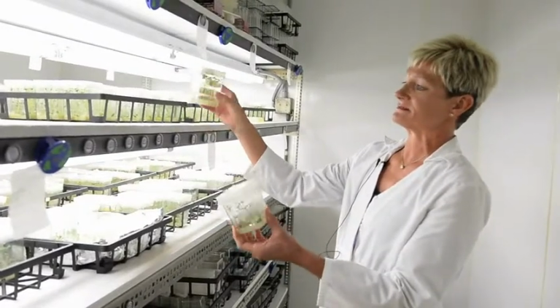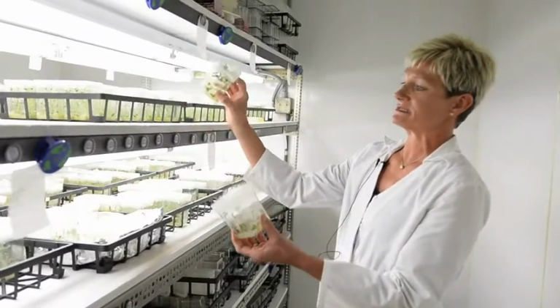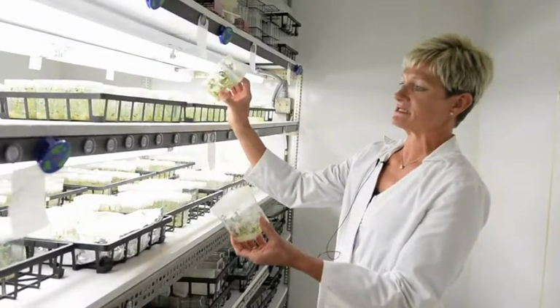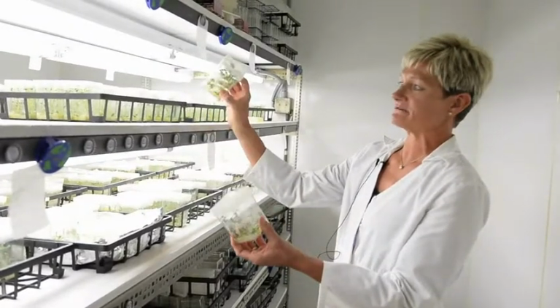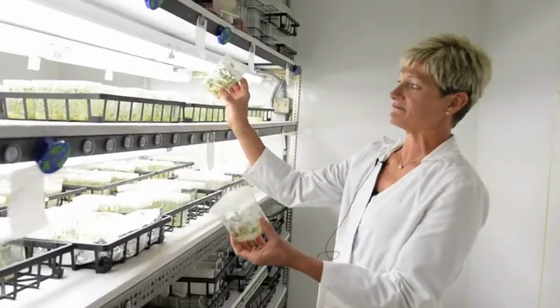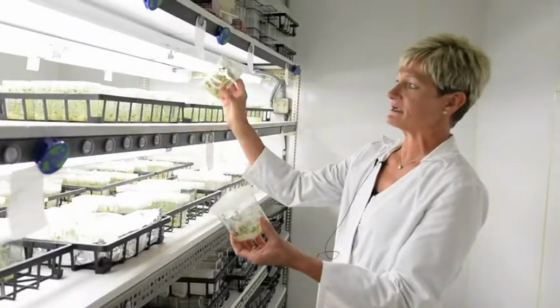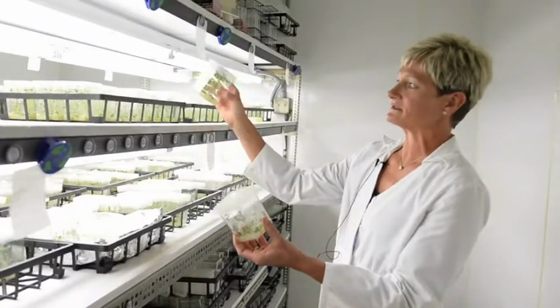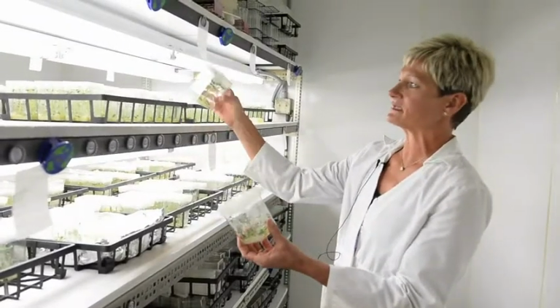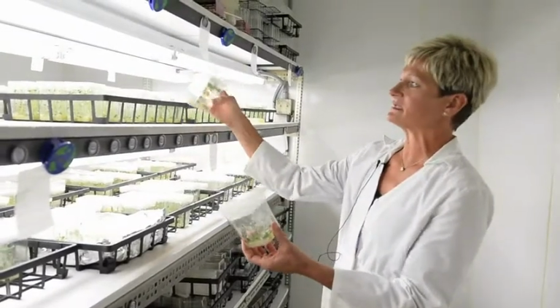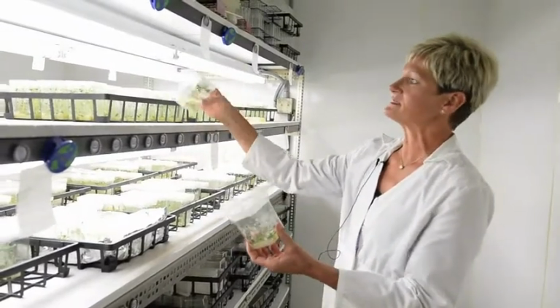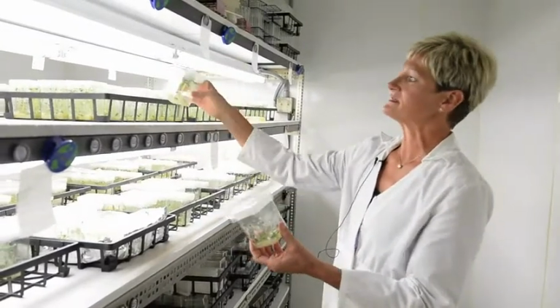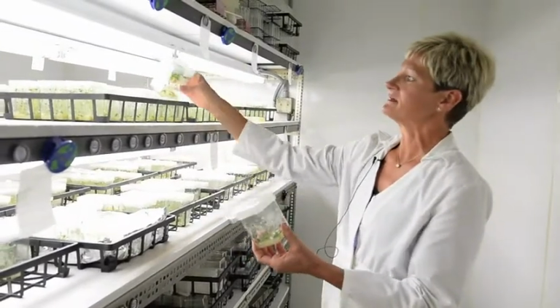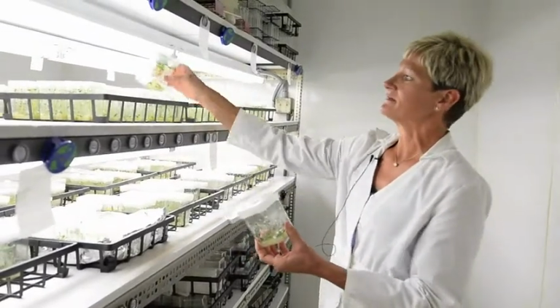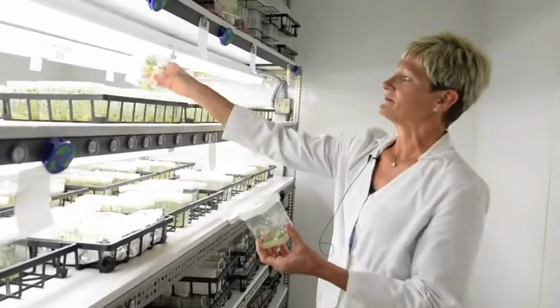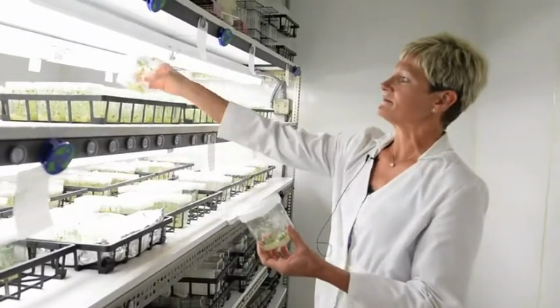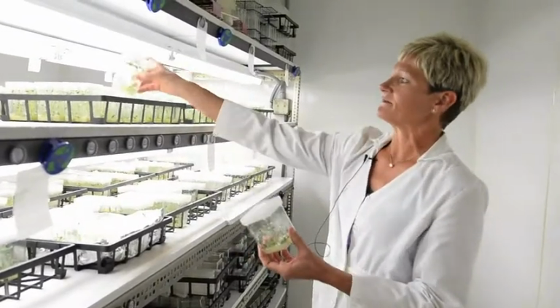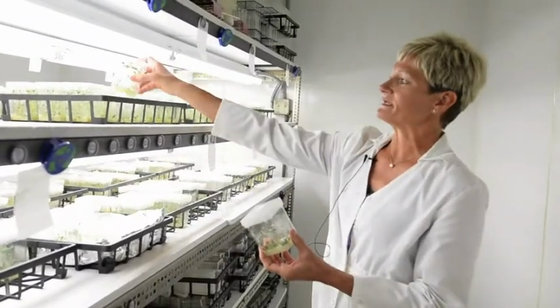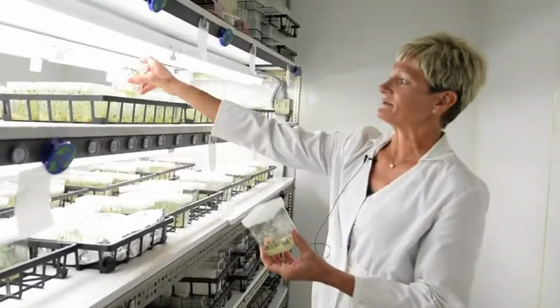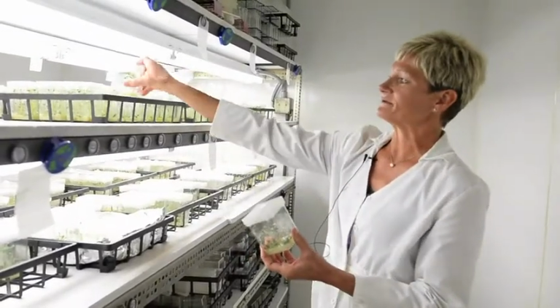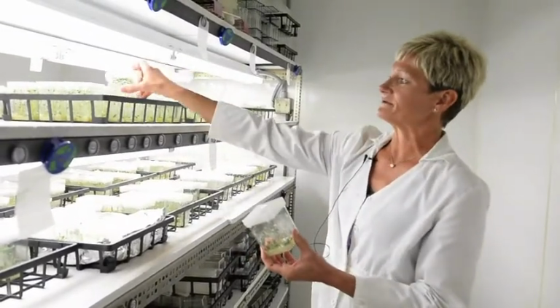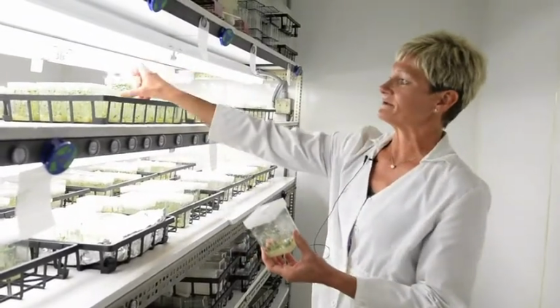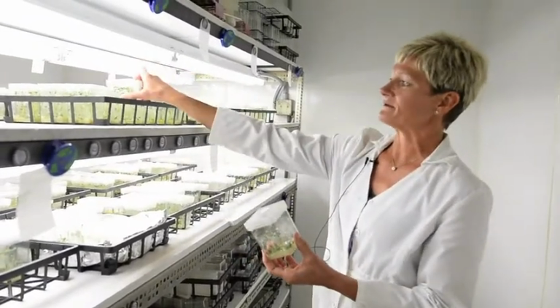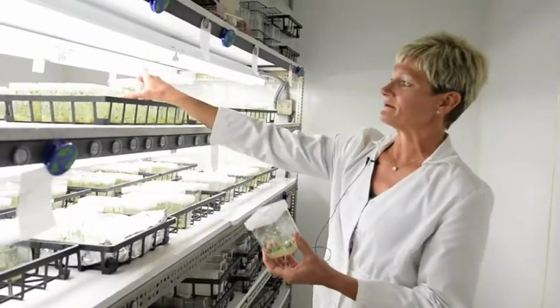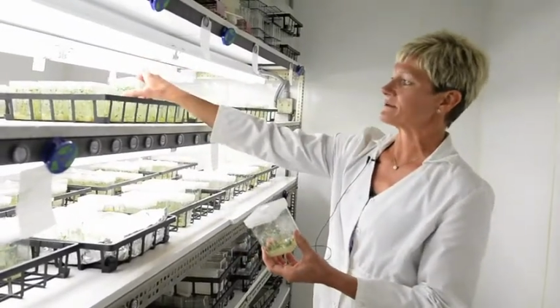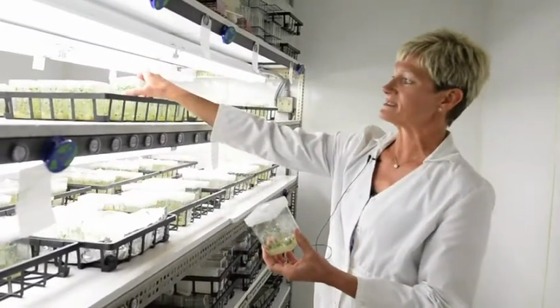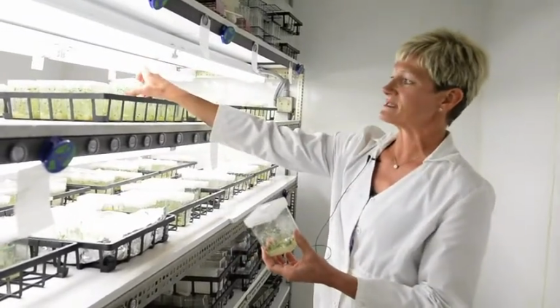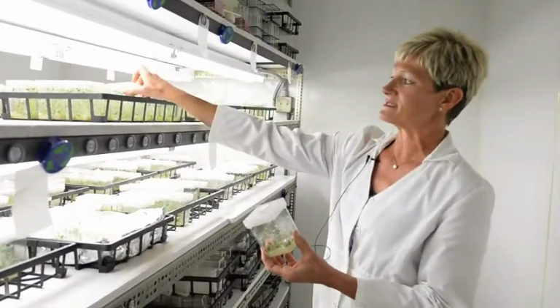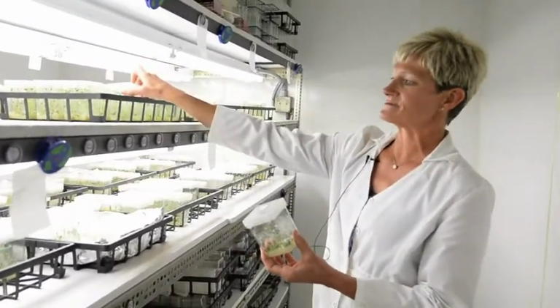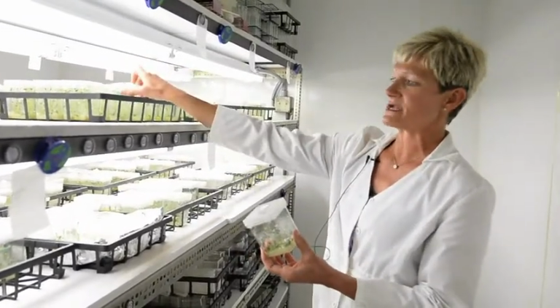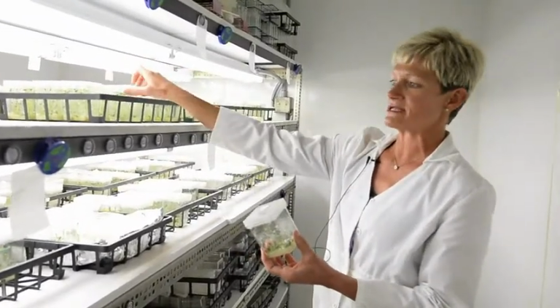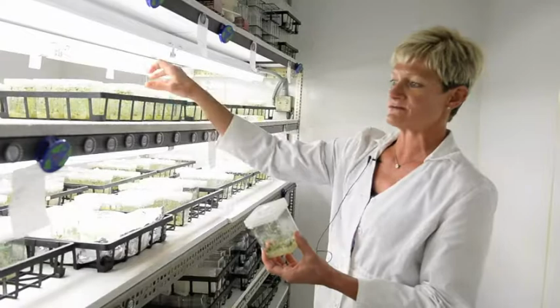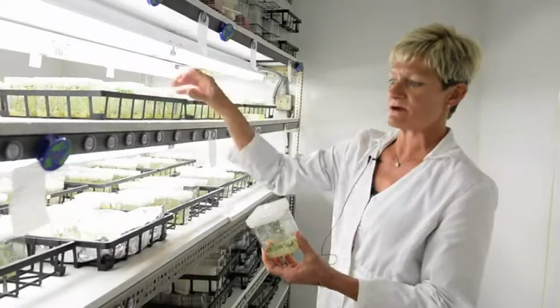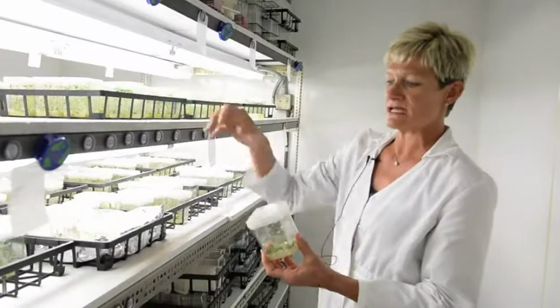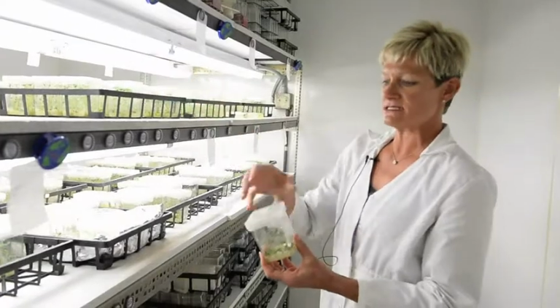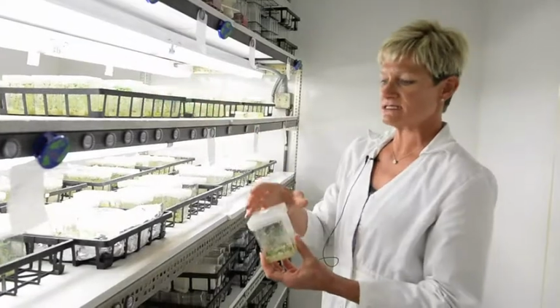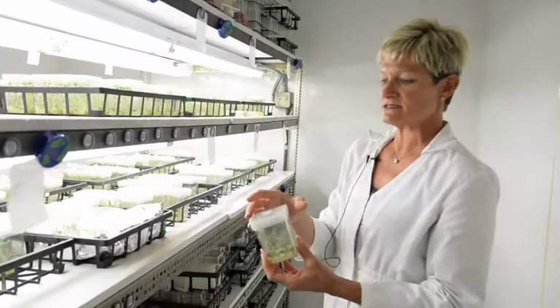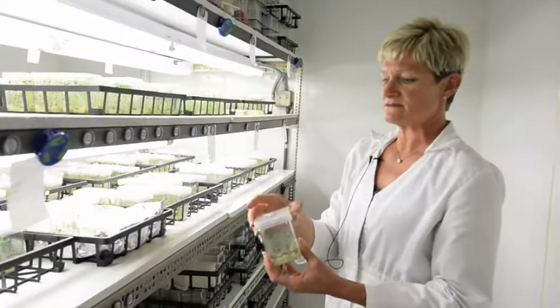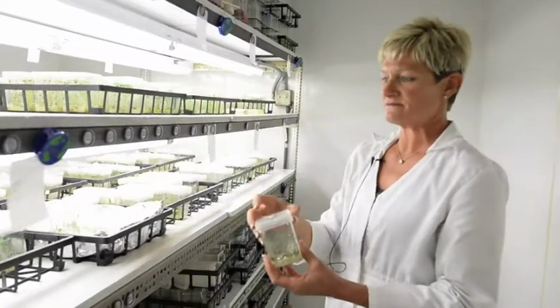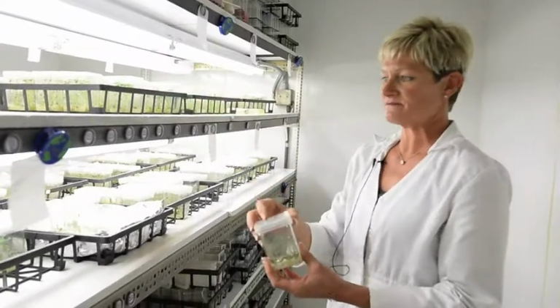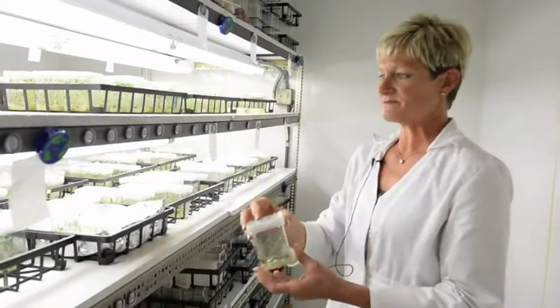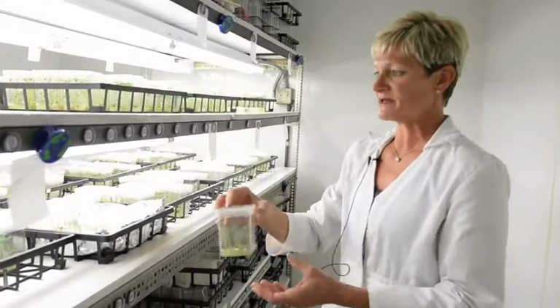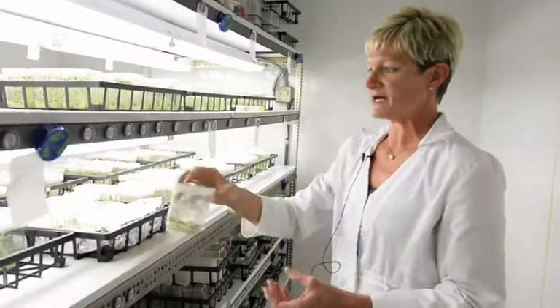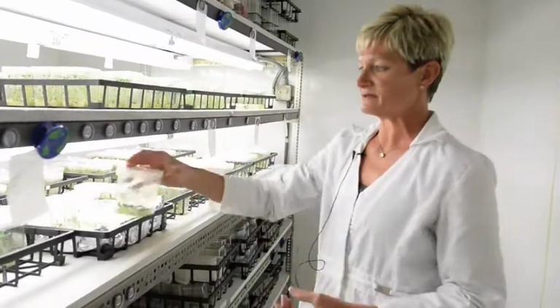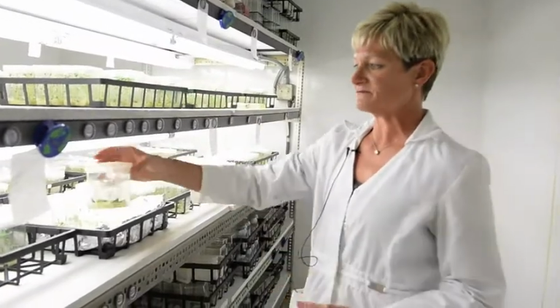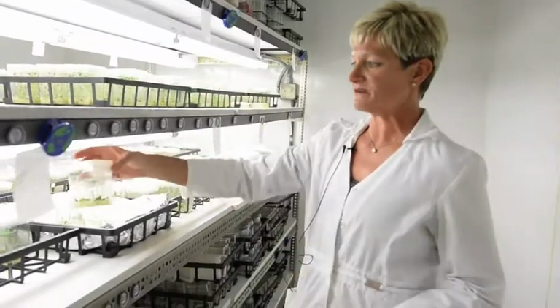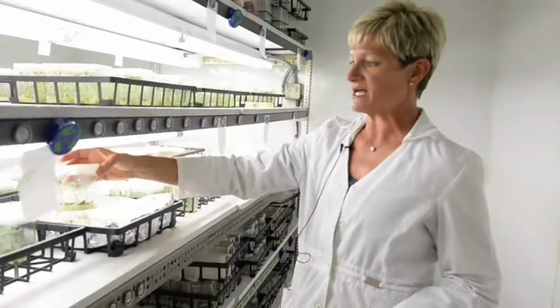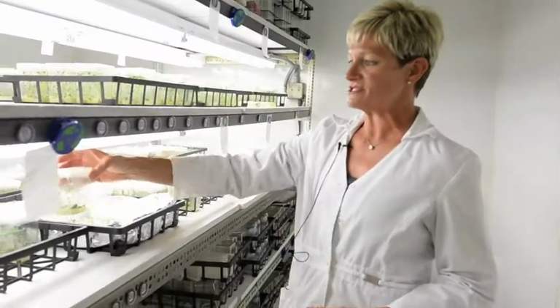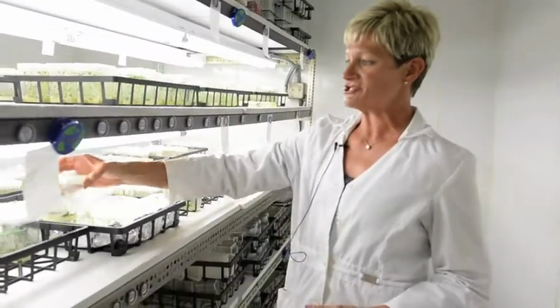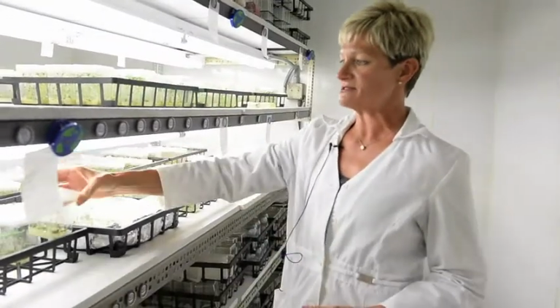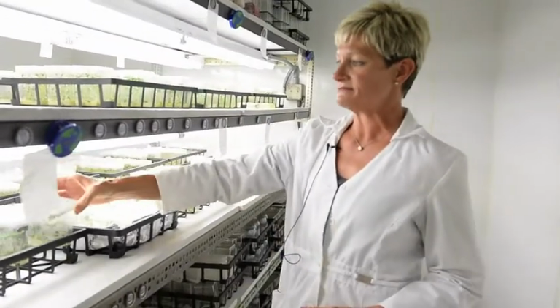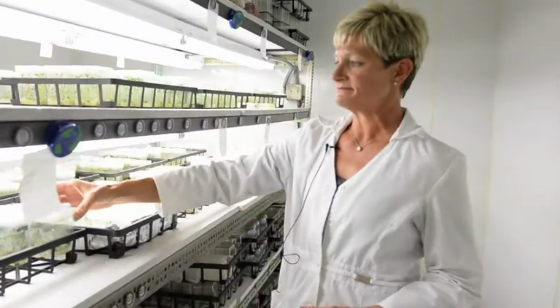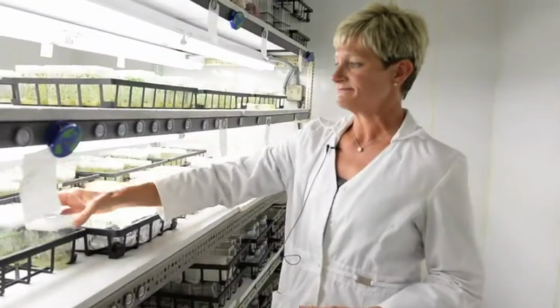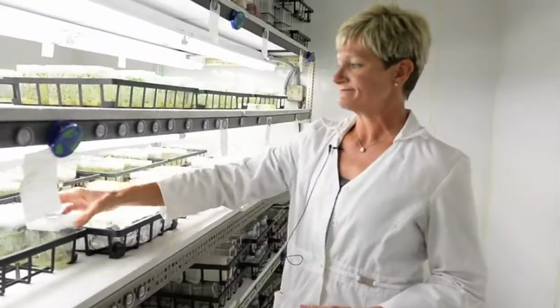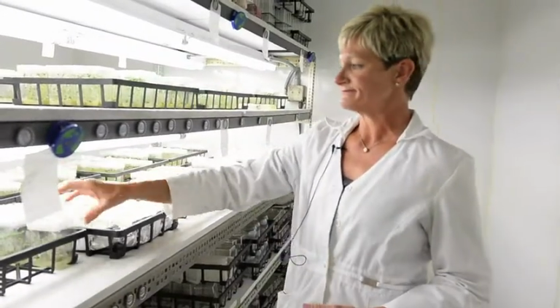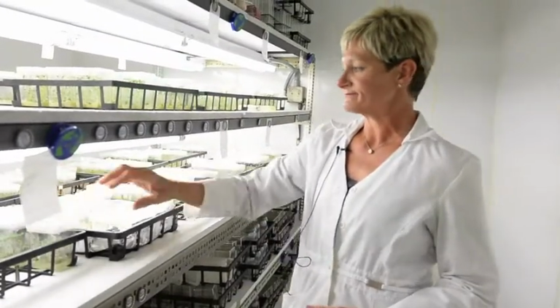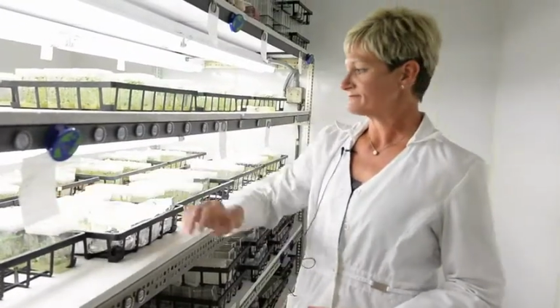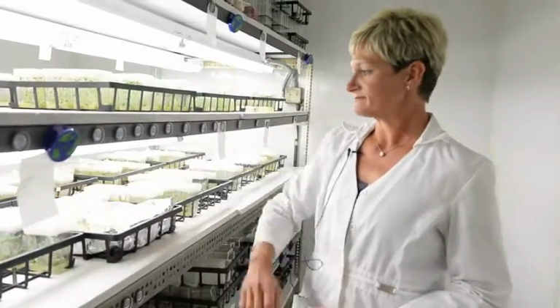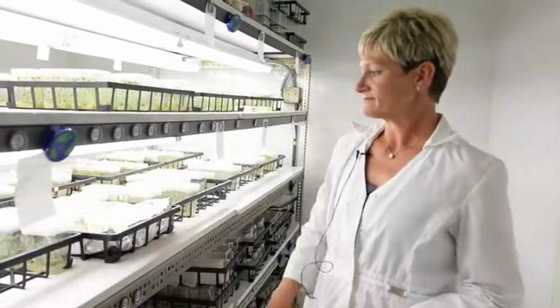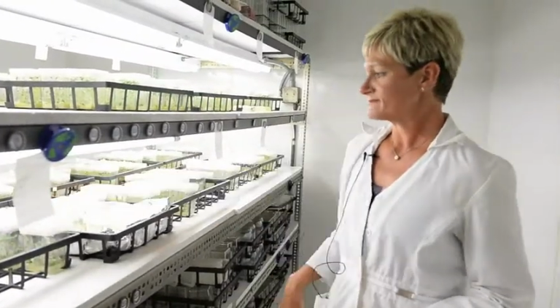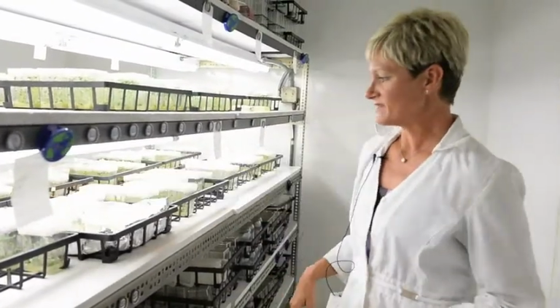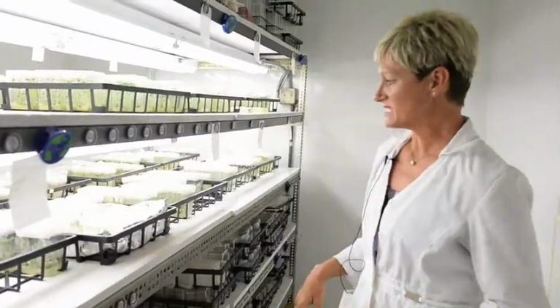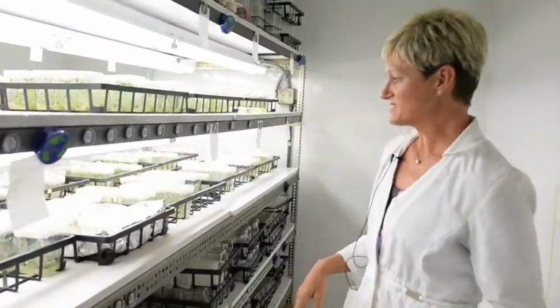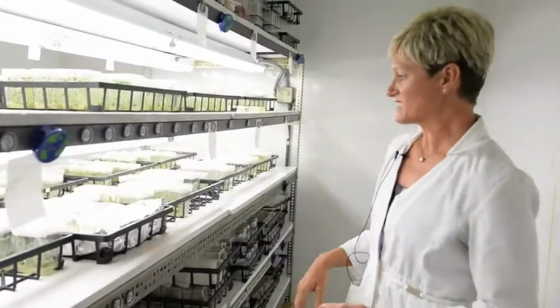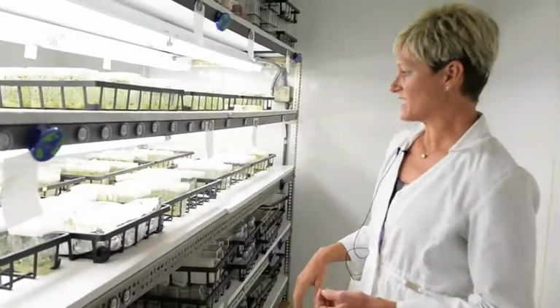Some of these are fingerlings, we do russets, reds, whites, colored flesh, thin skin.